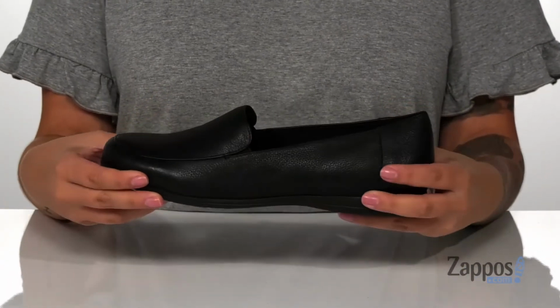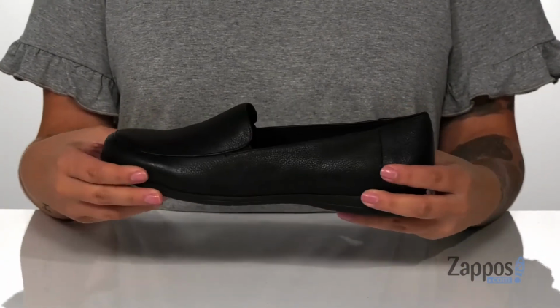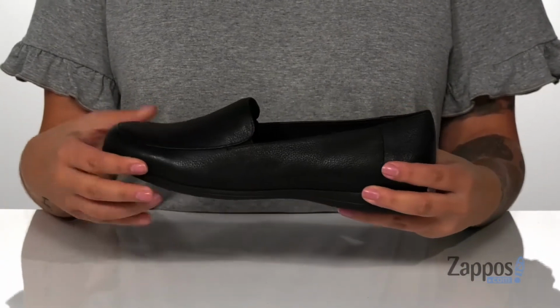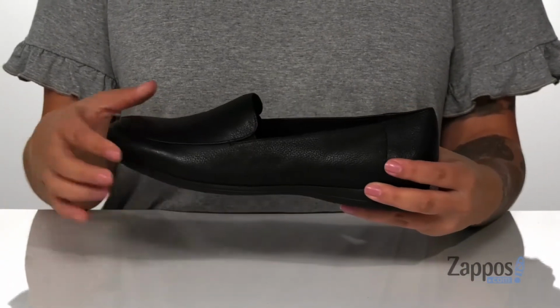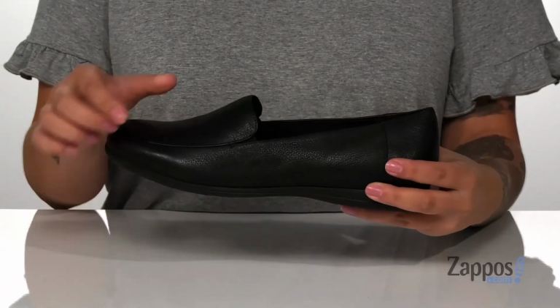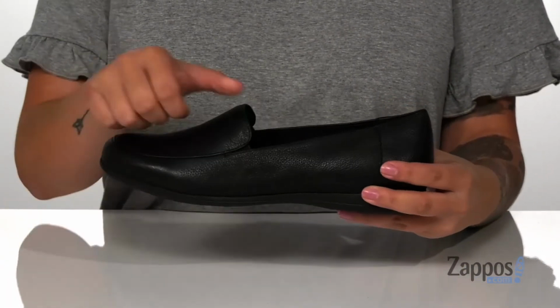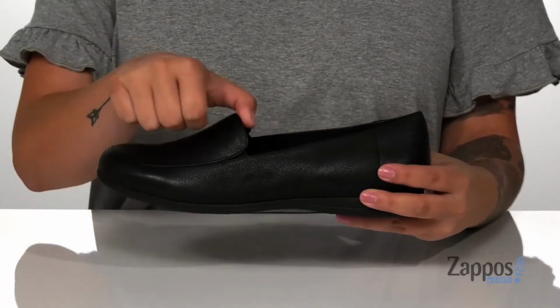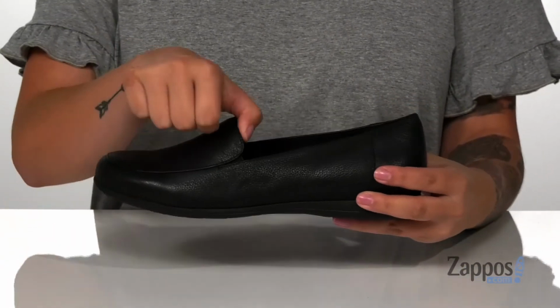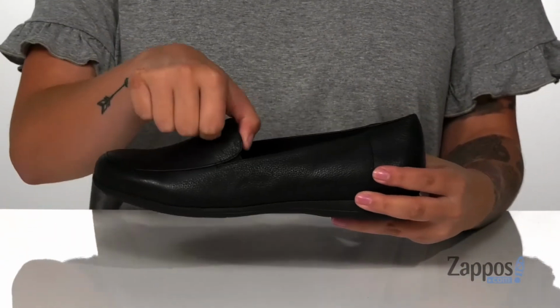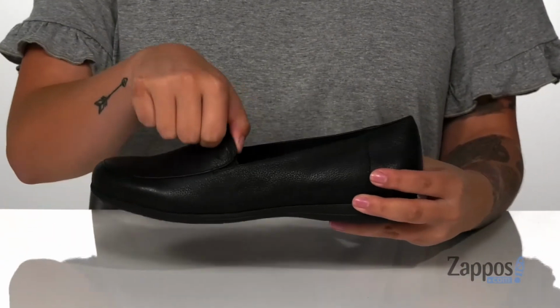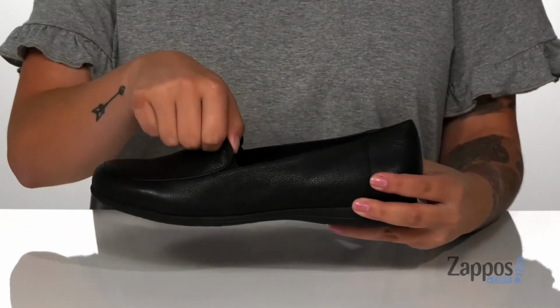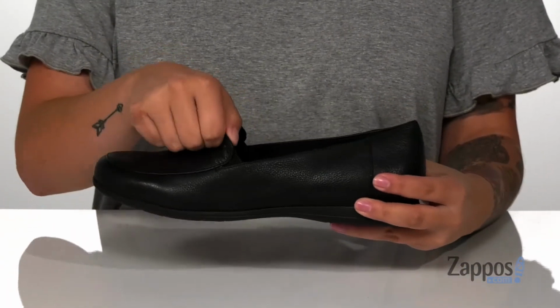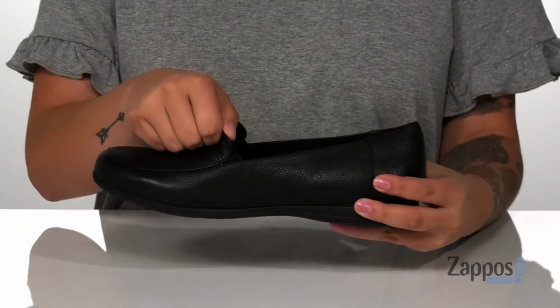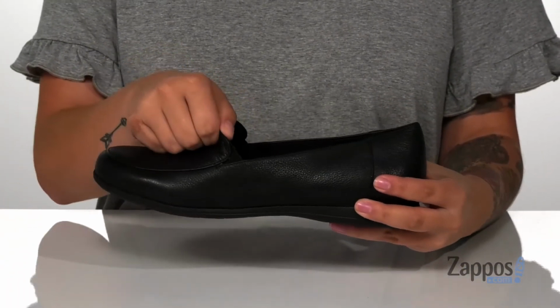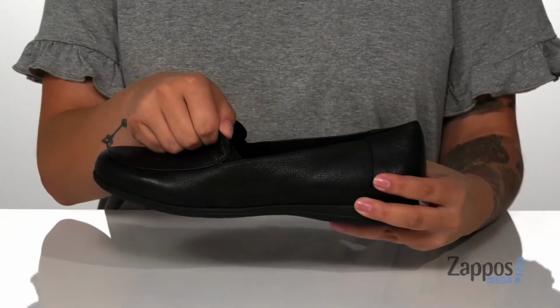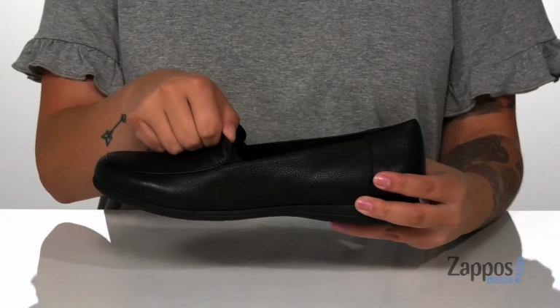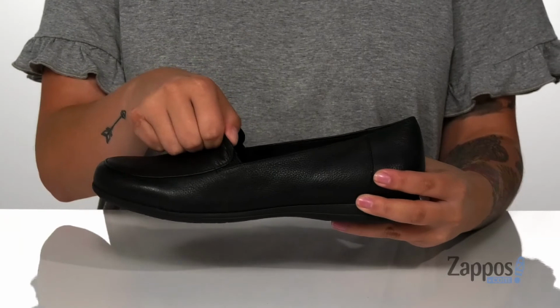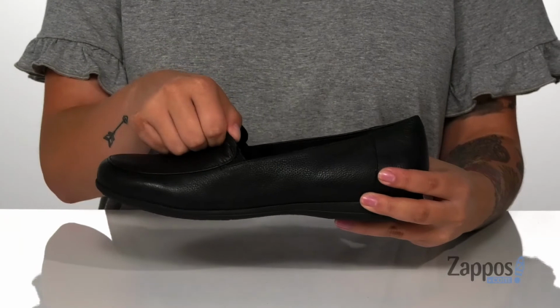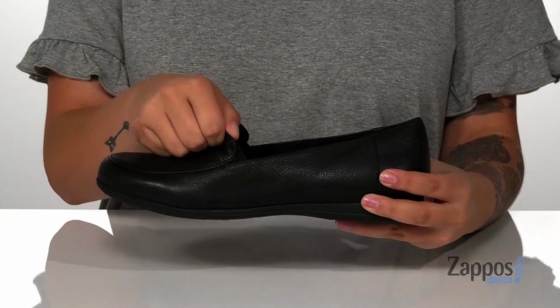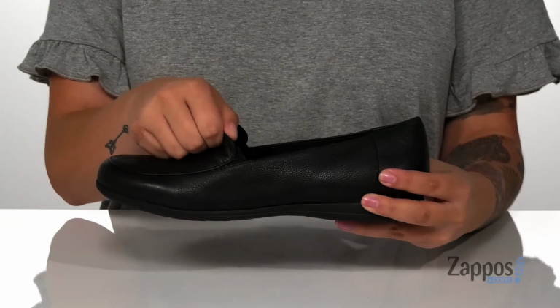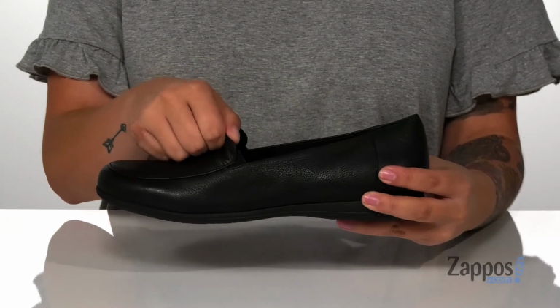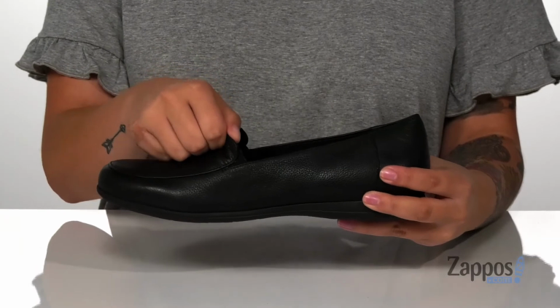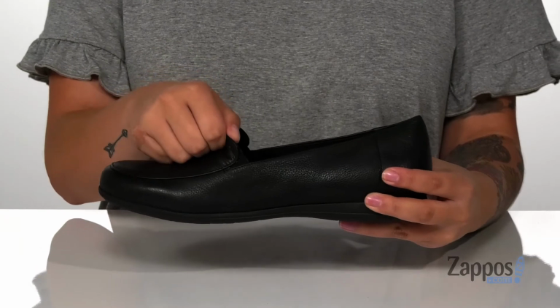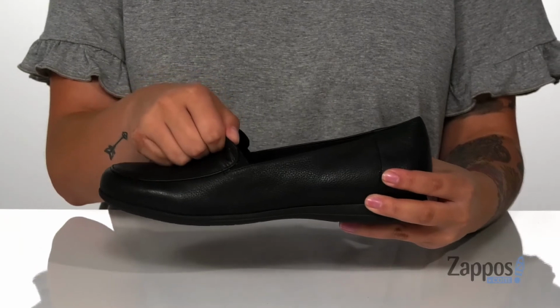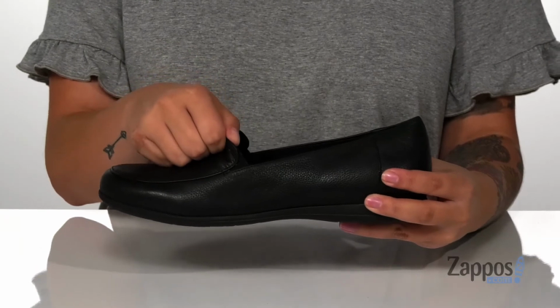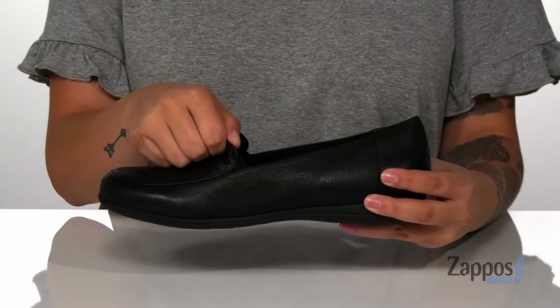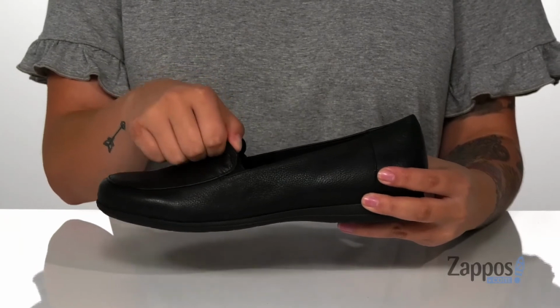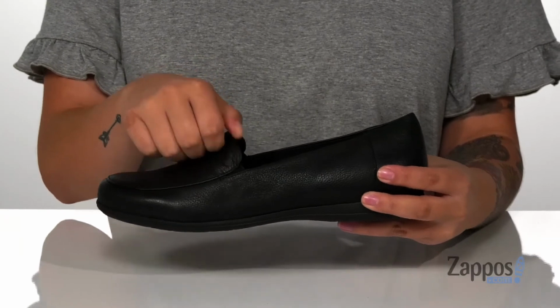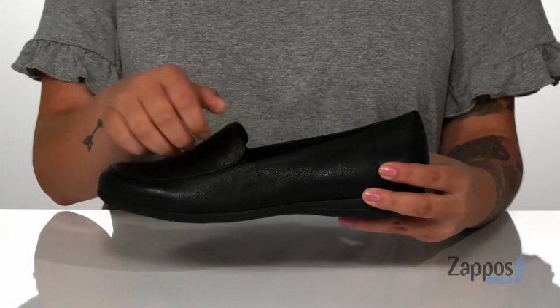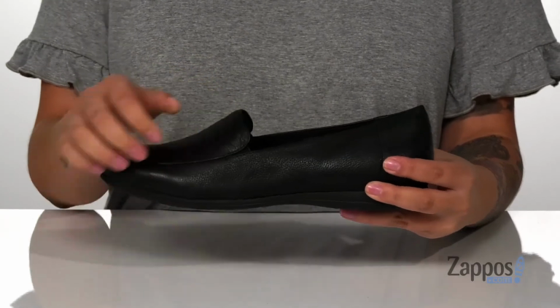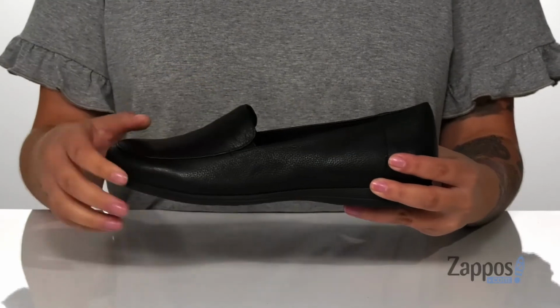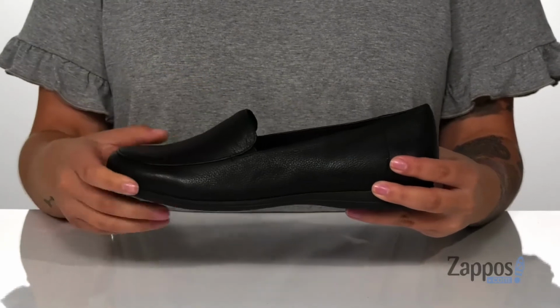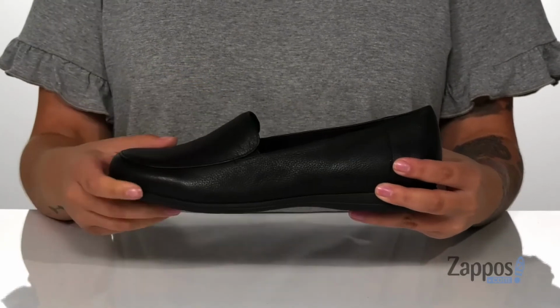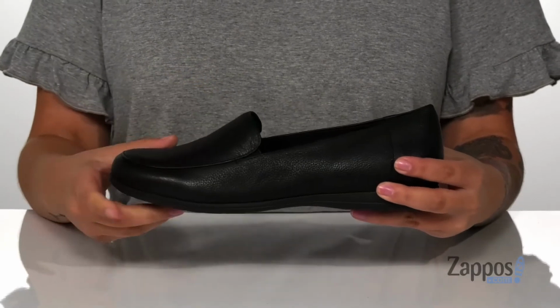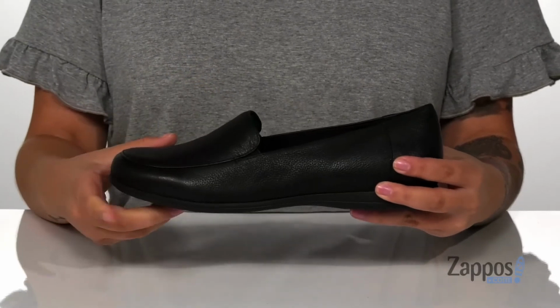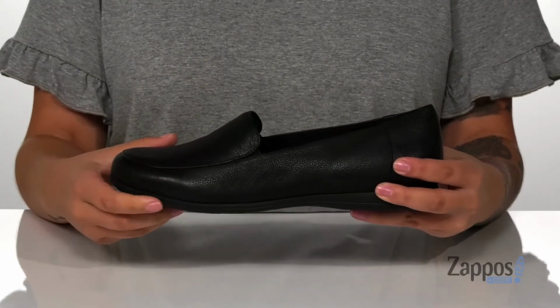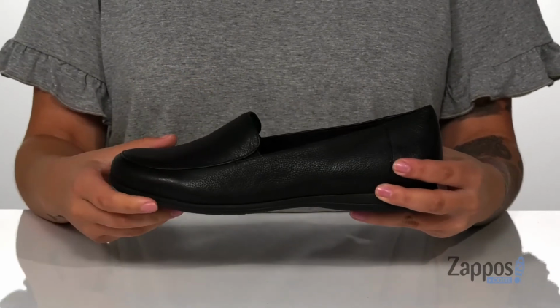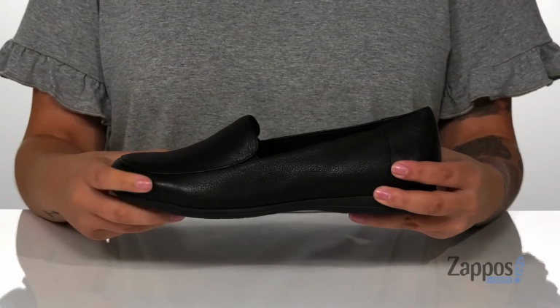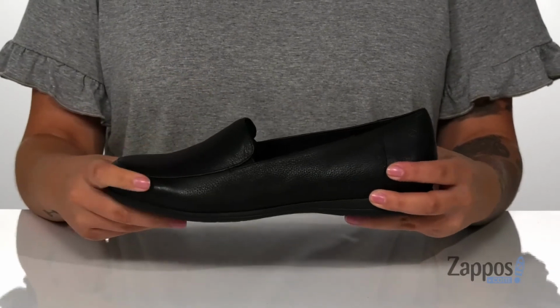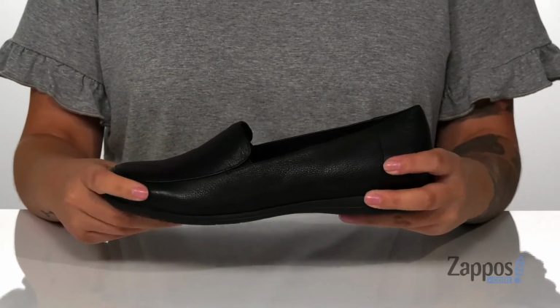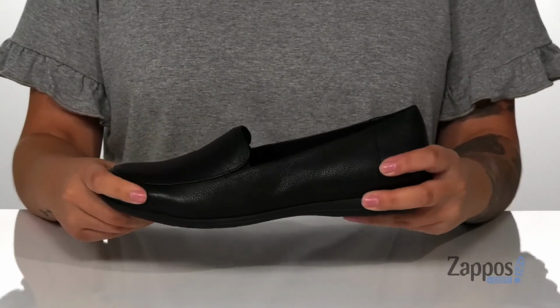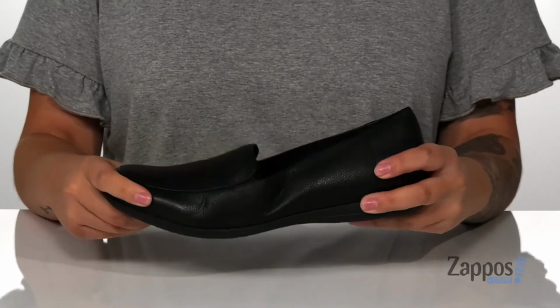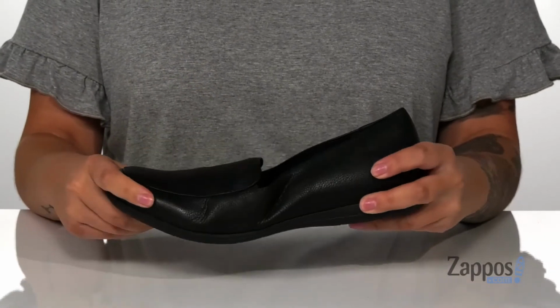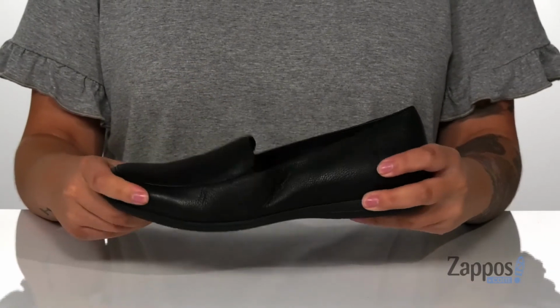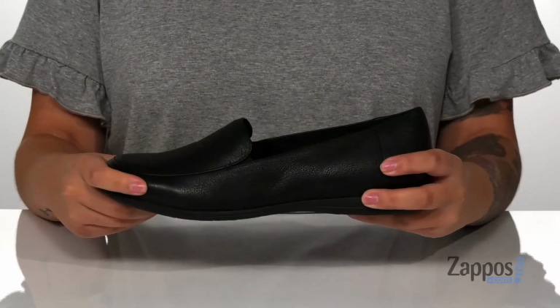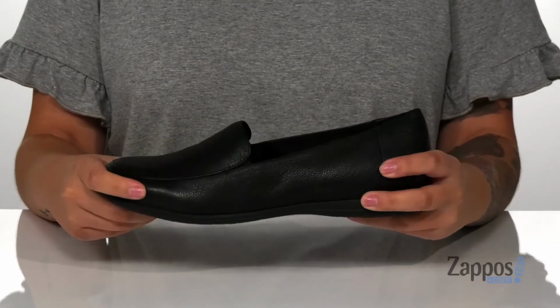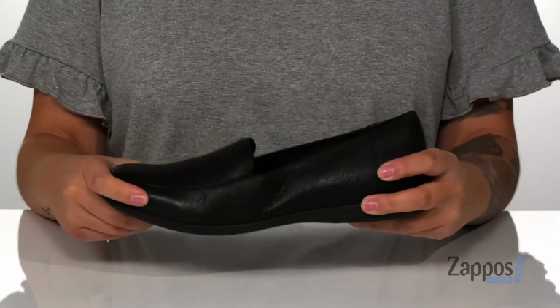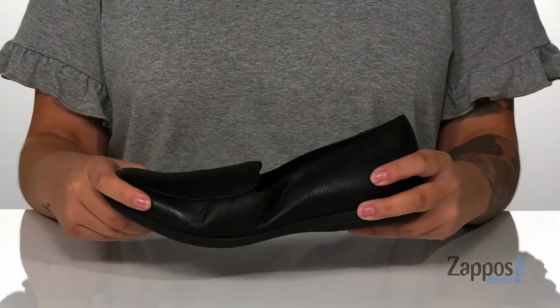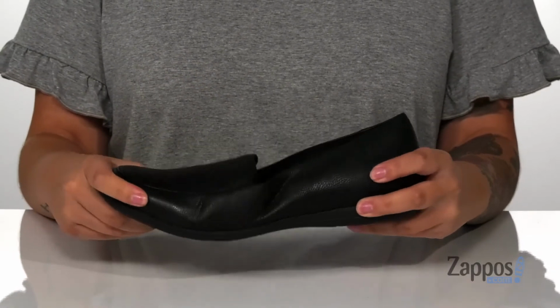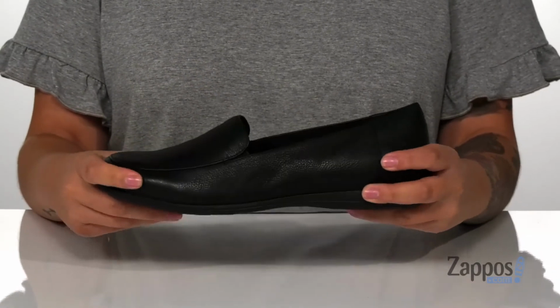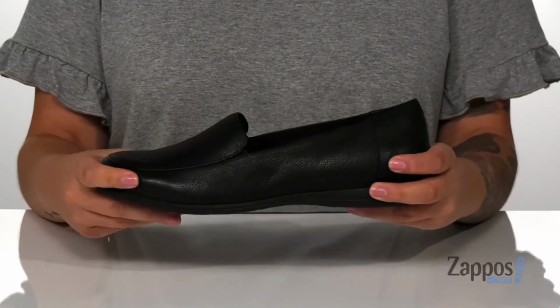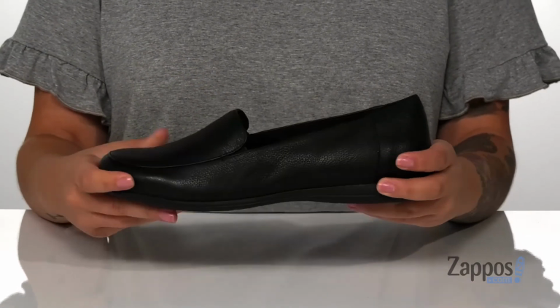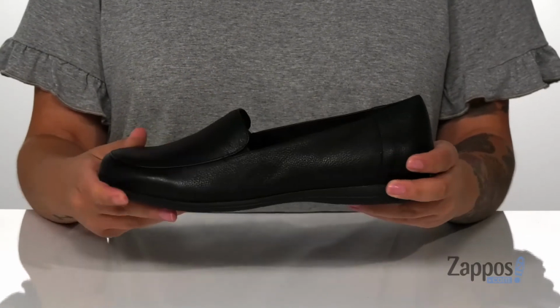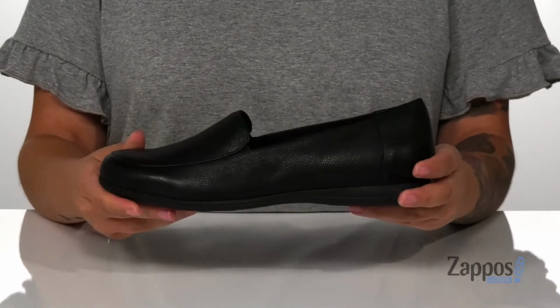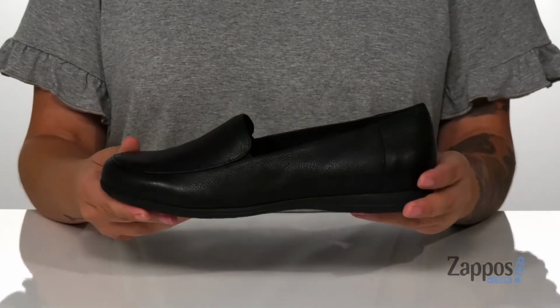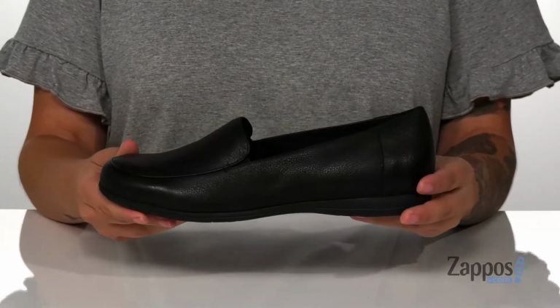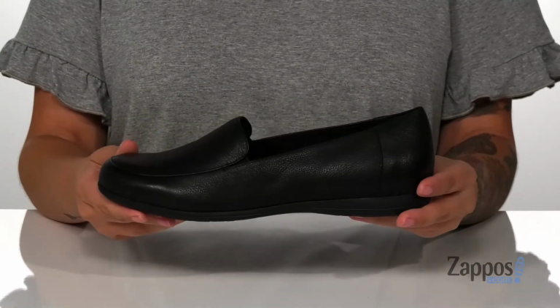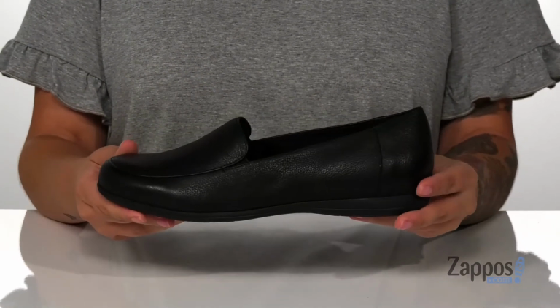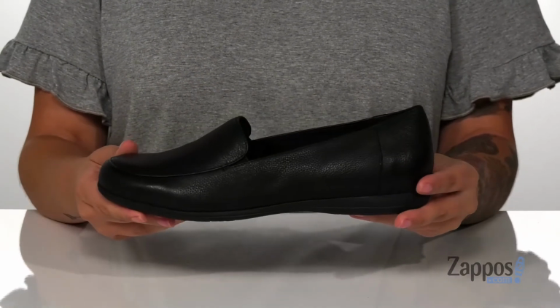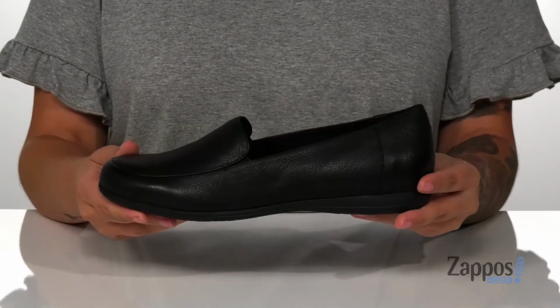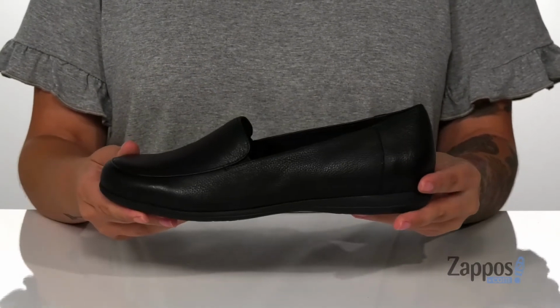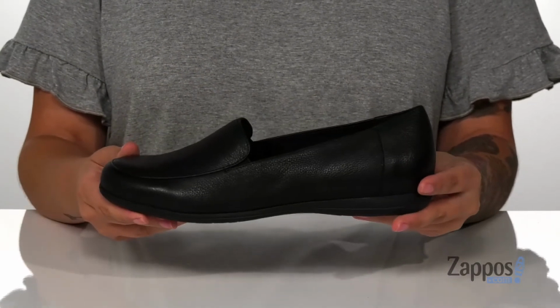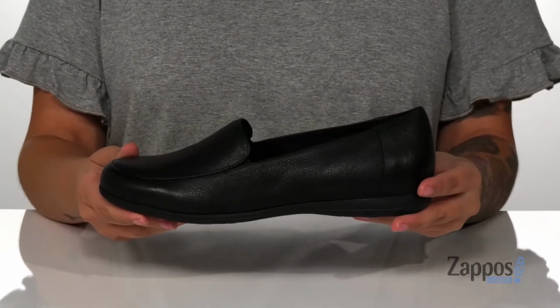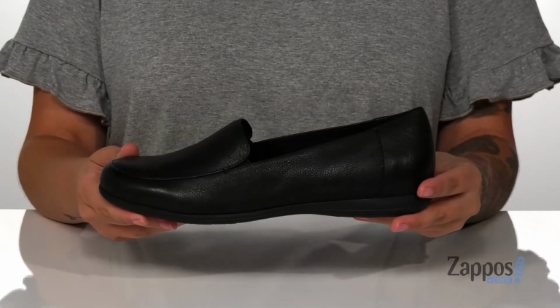There's also stretch panels on the sides for a more comfortable fit, and that midsole has flexibility to it, so you can step with ease.